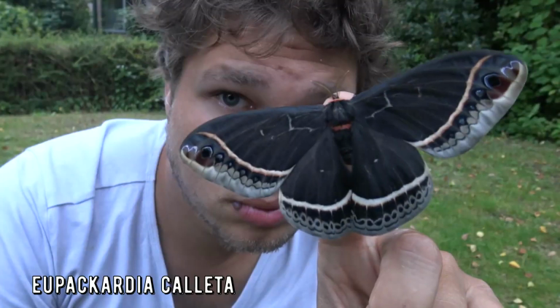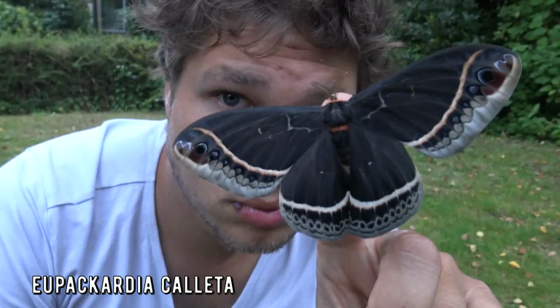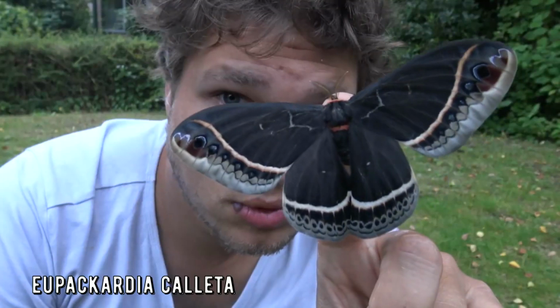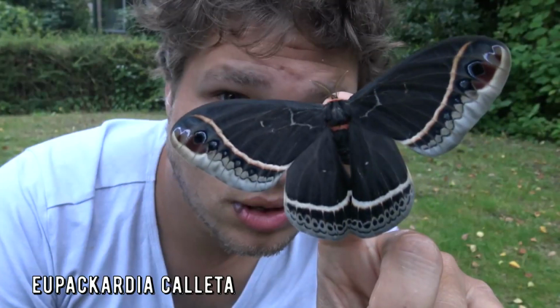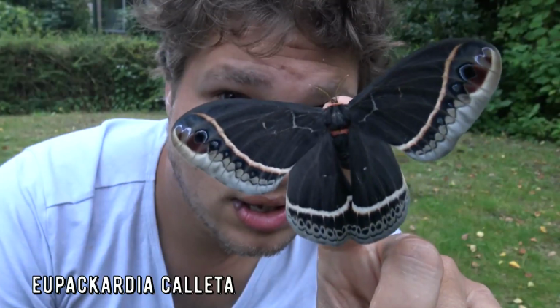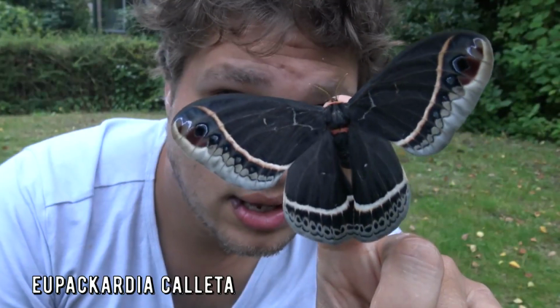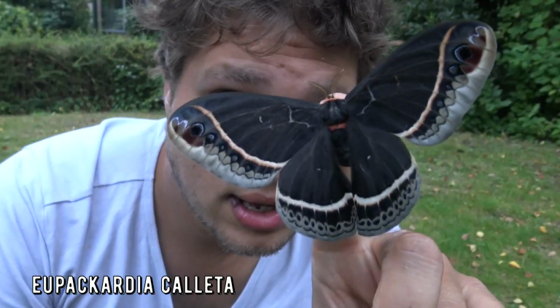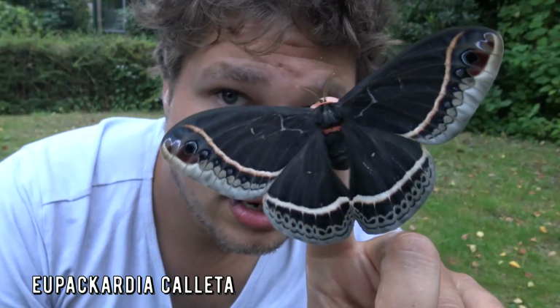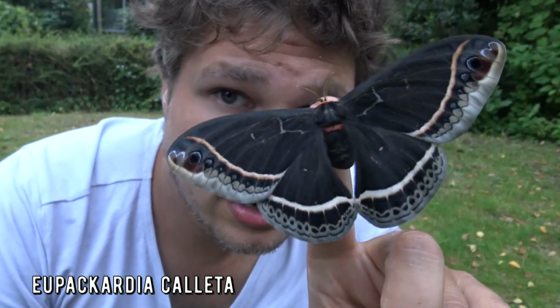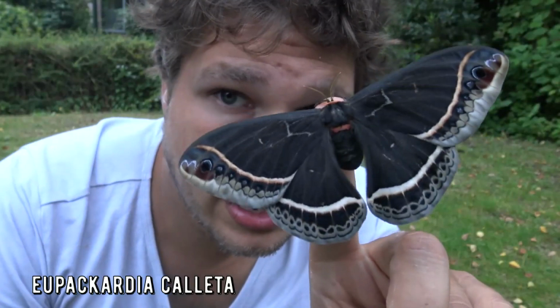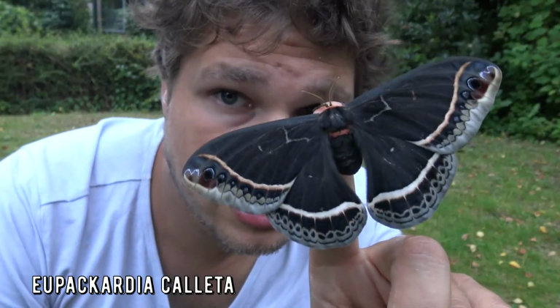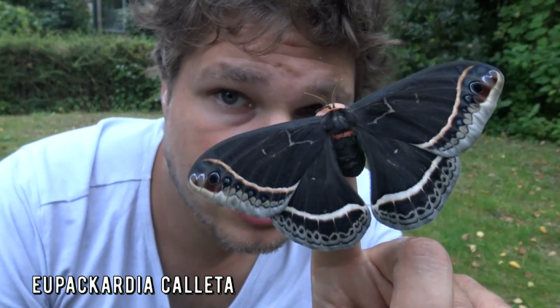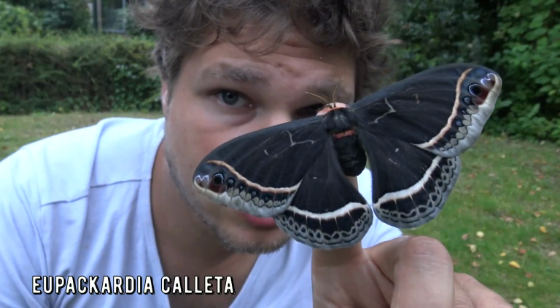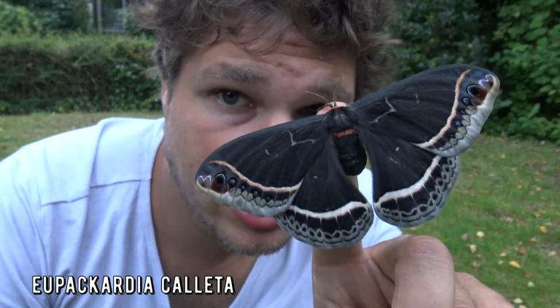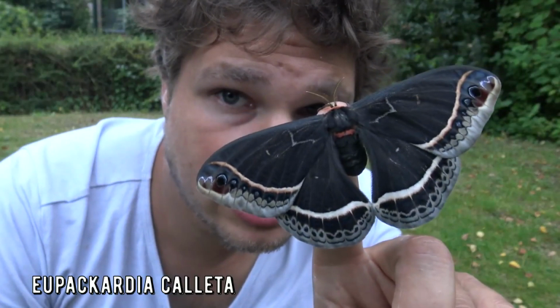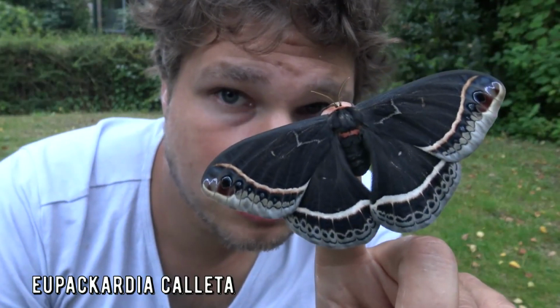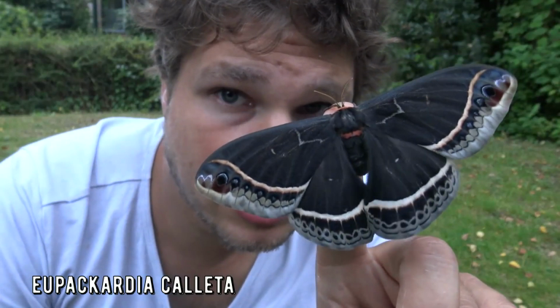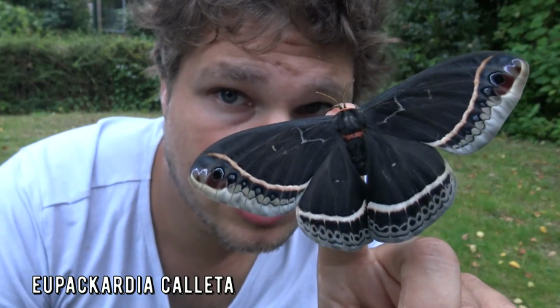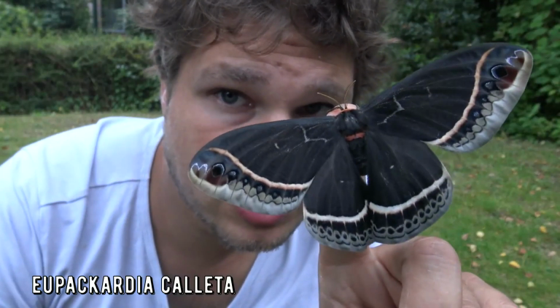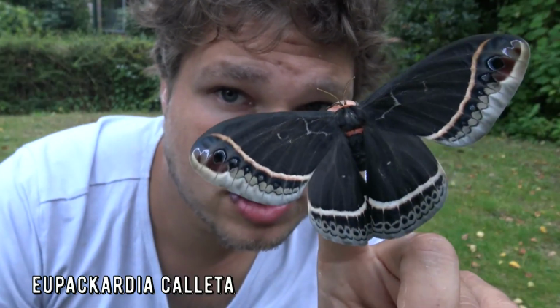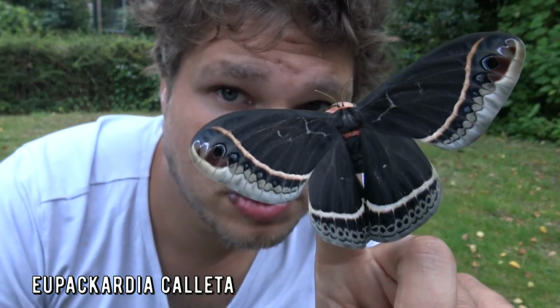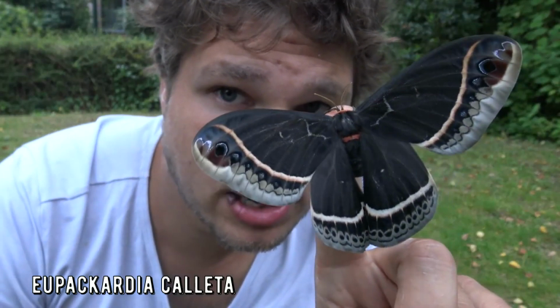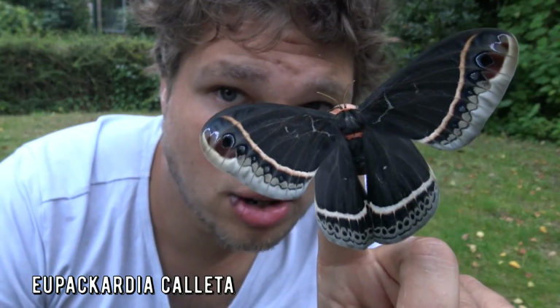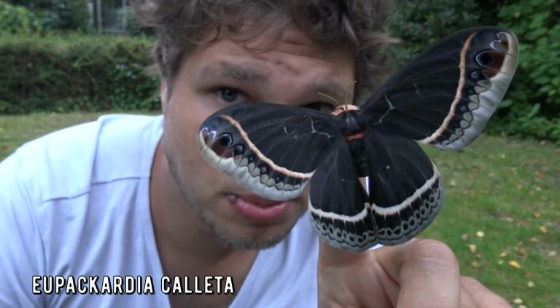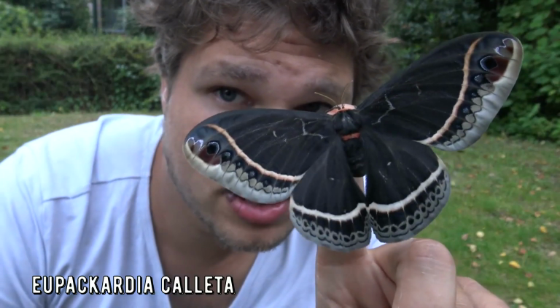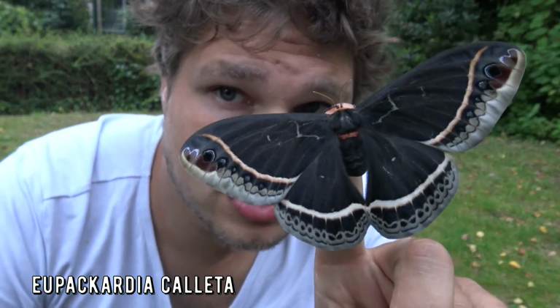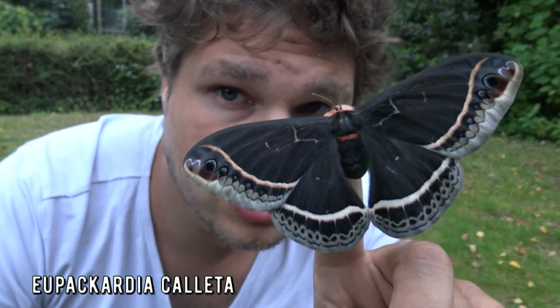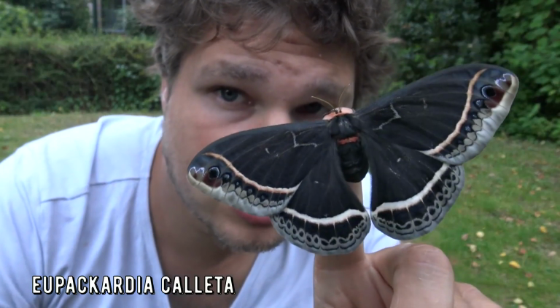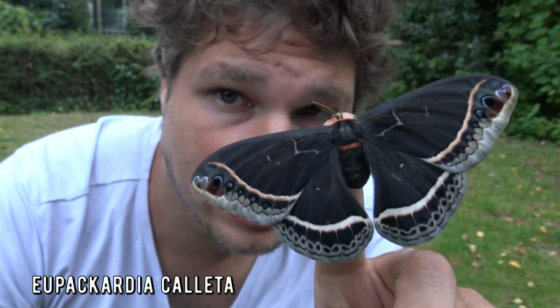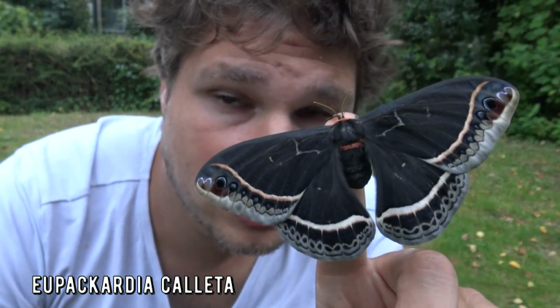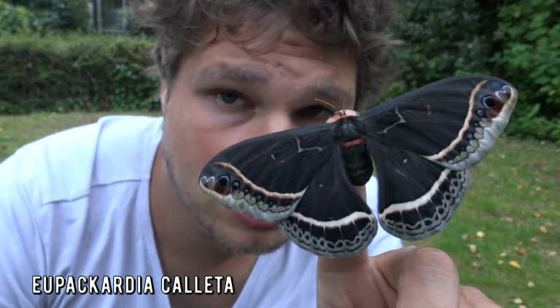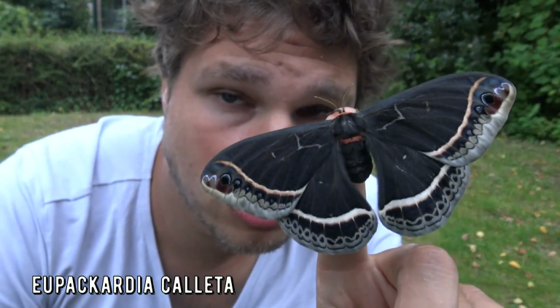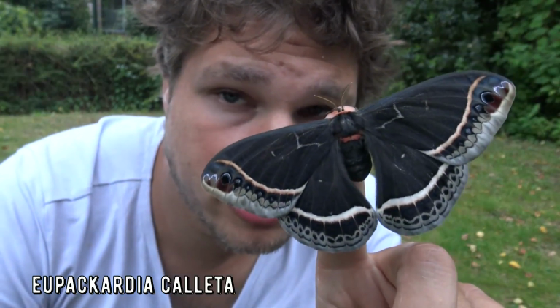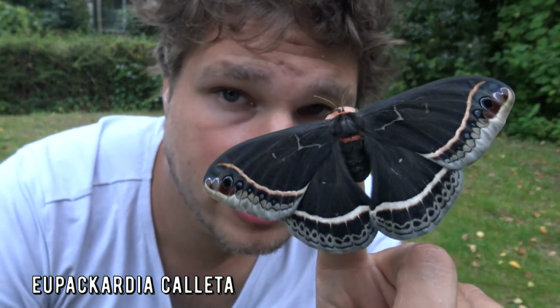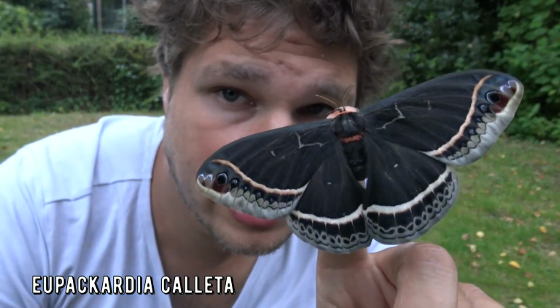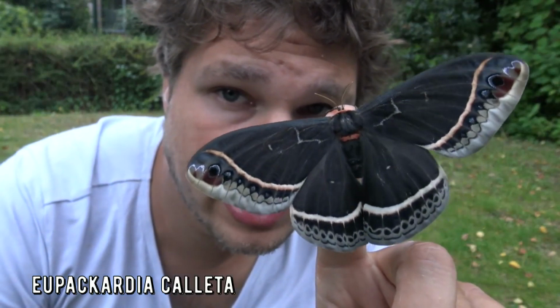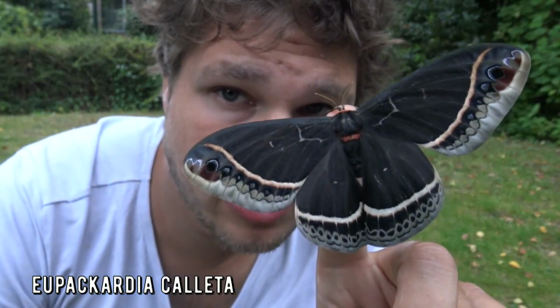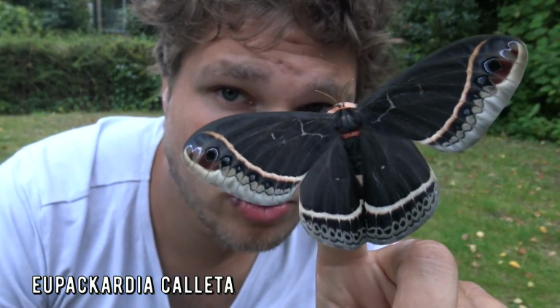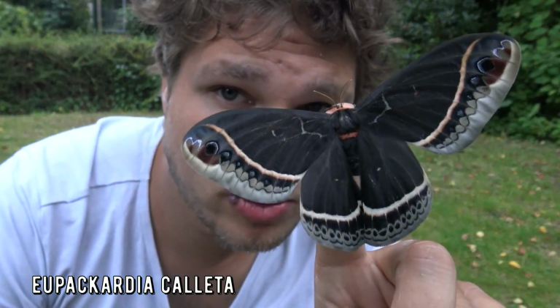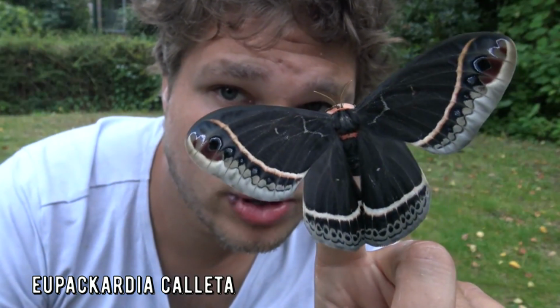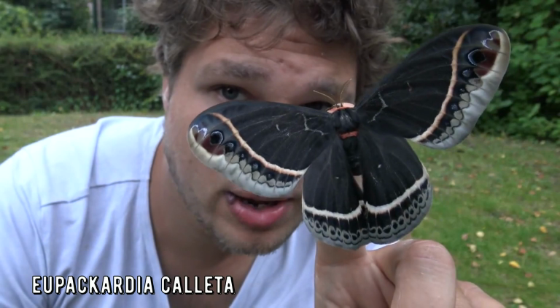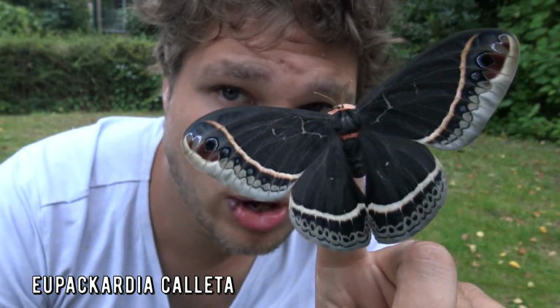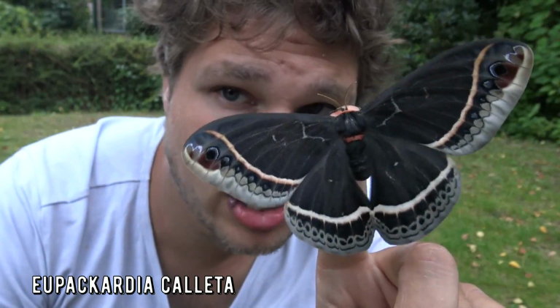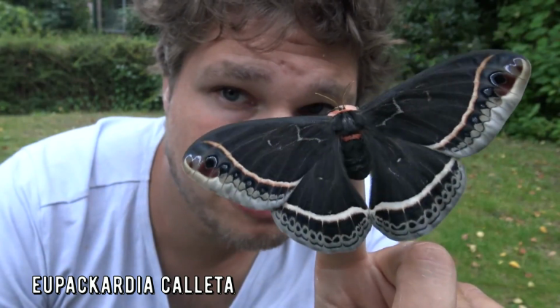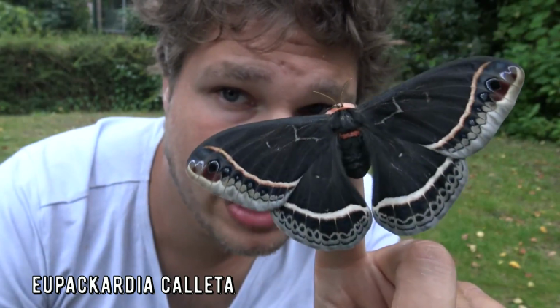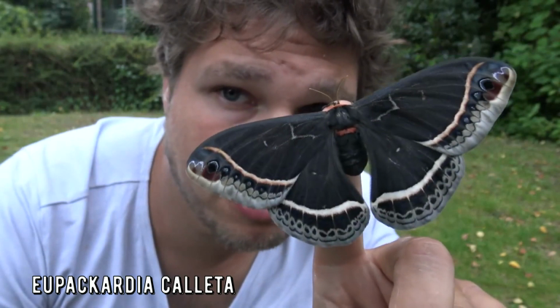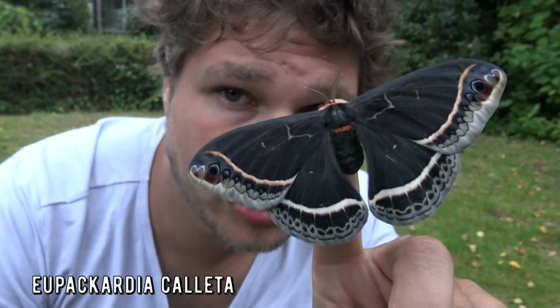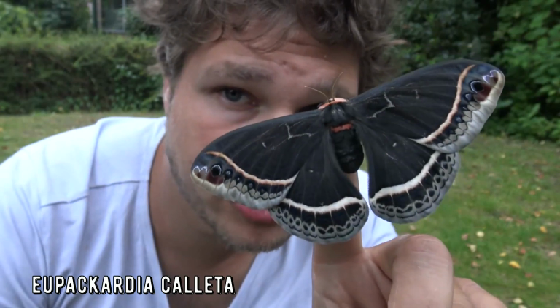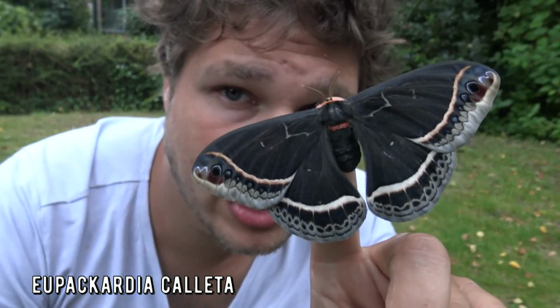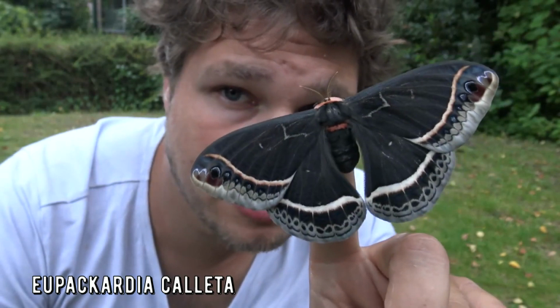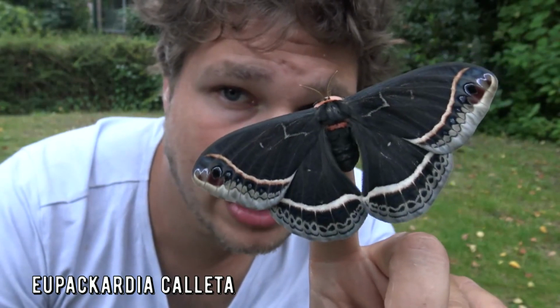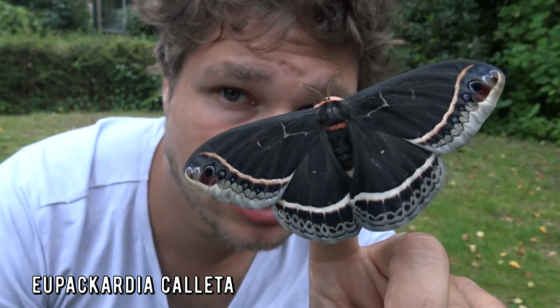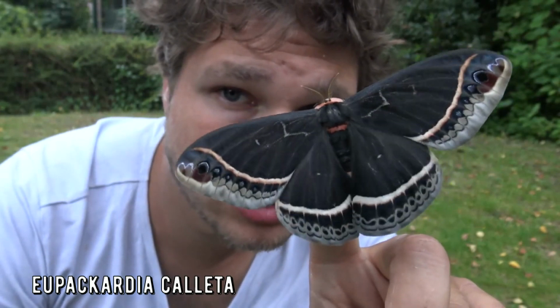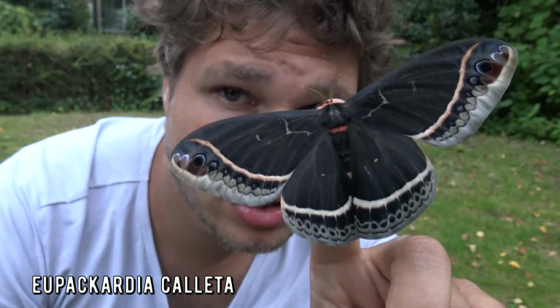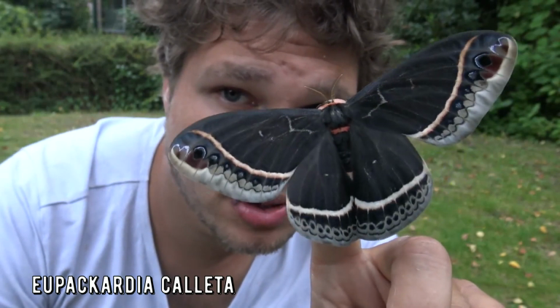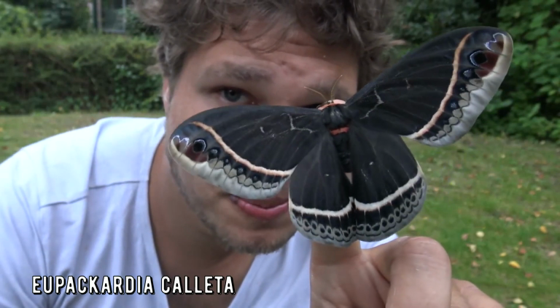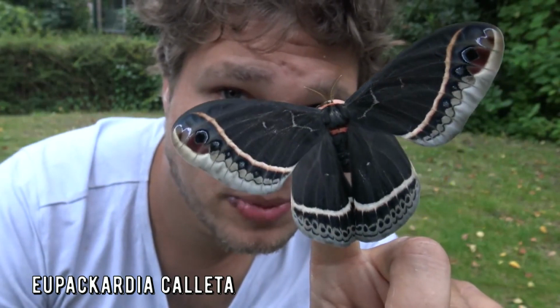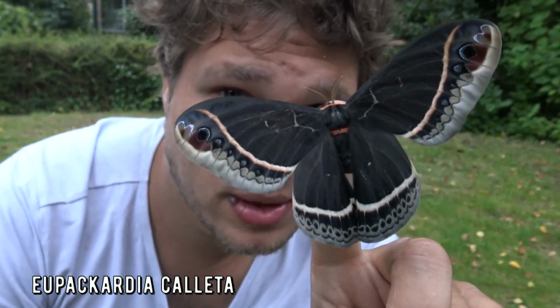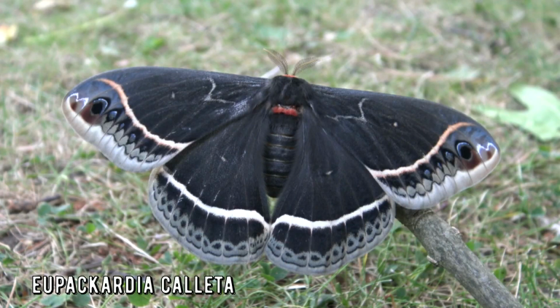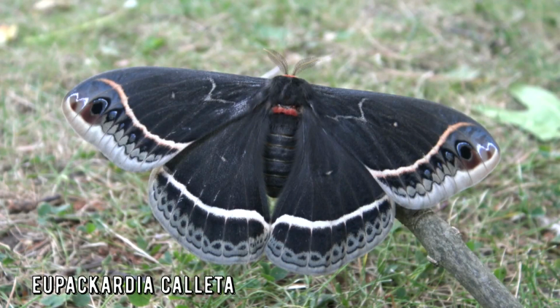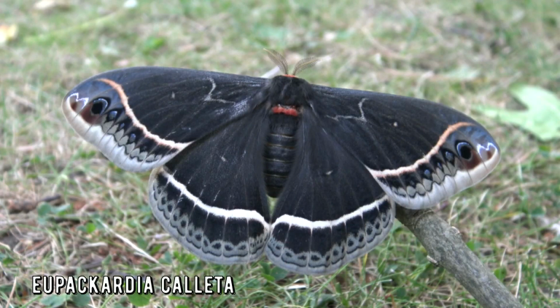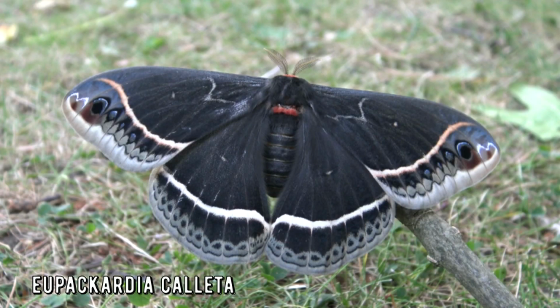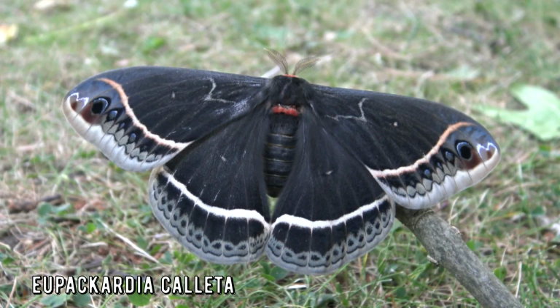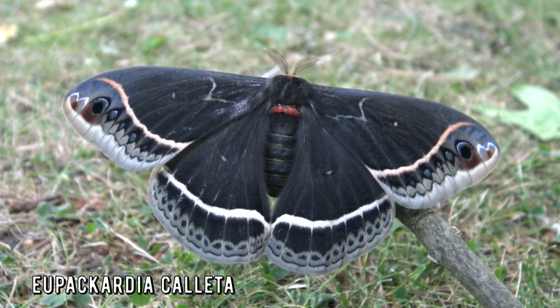Number 2! With this one you will be impressed. Meet the Caleta silk moth. This is Upacaria caleta.